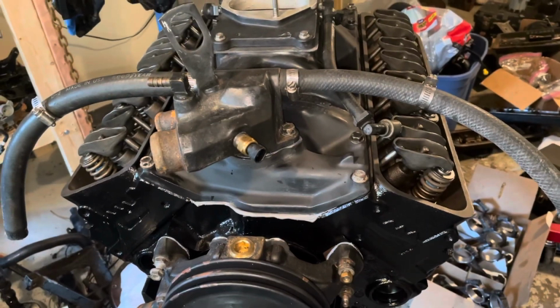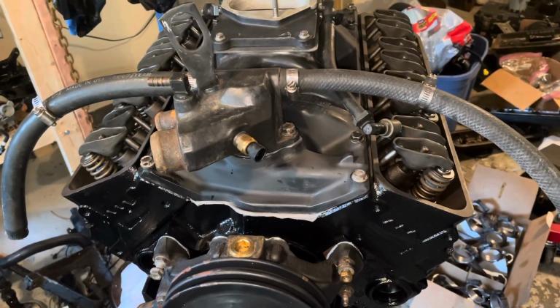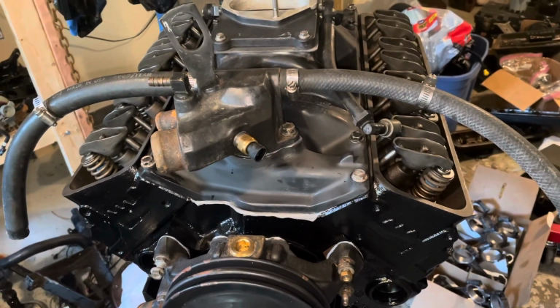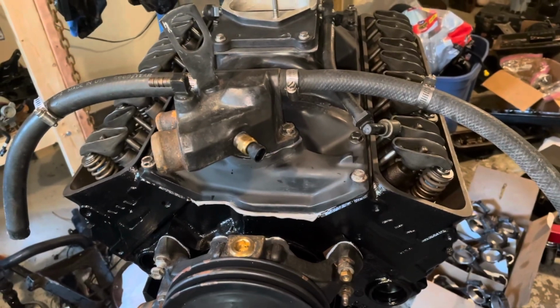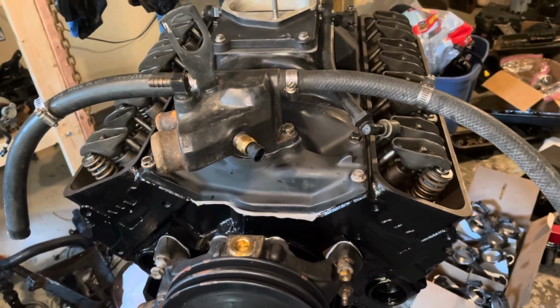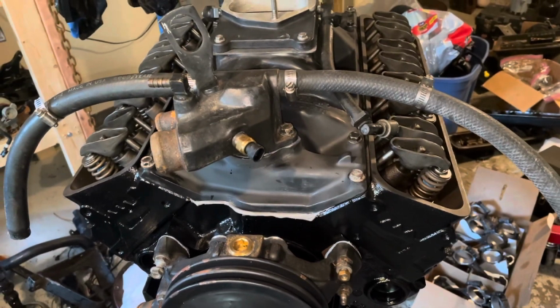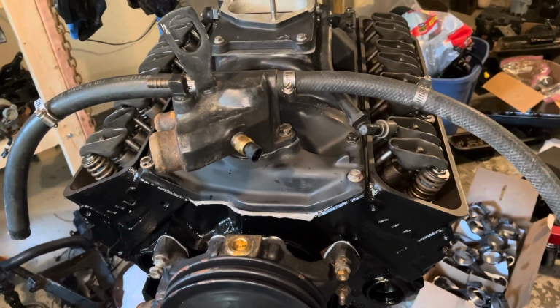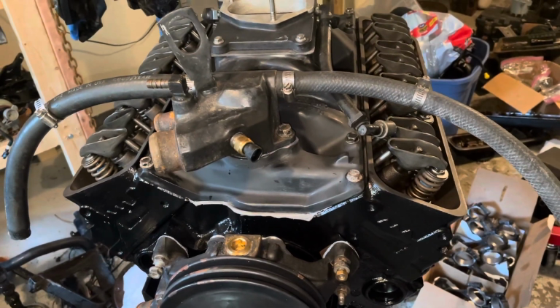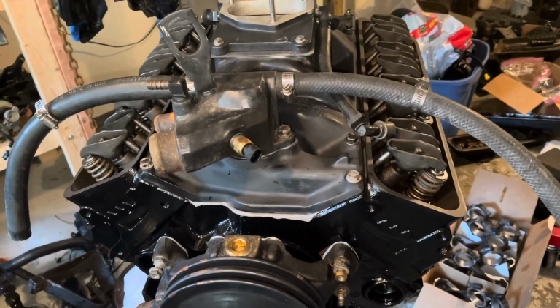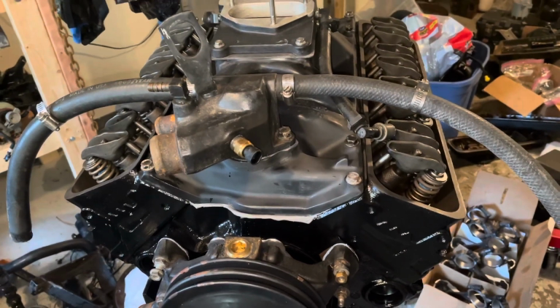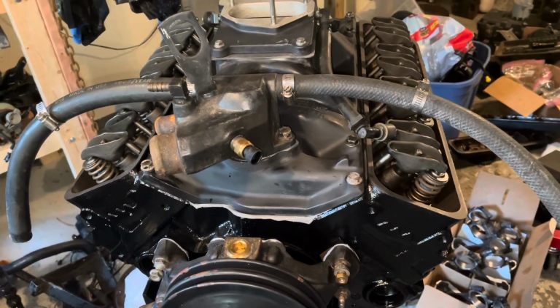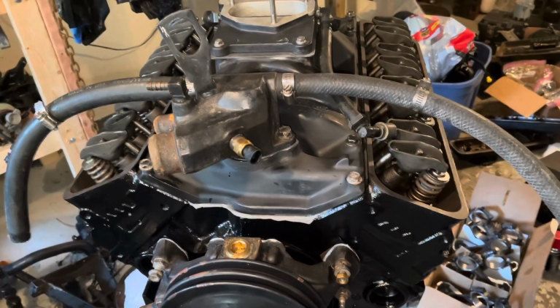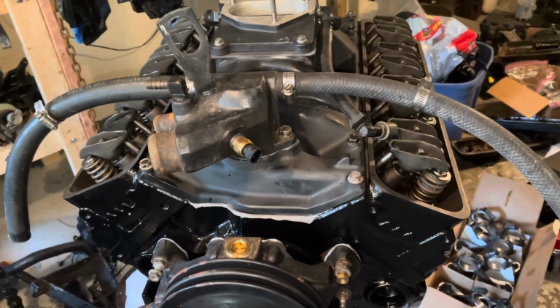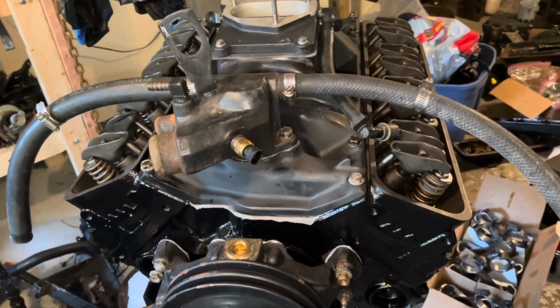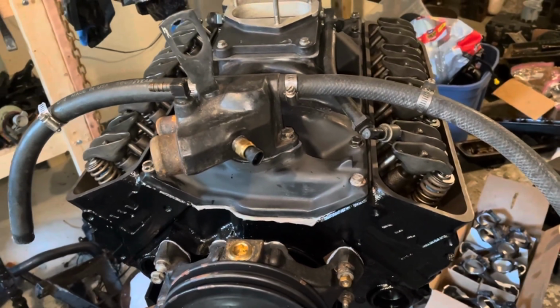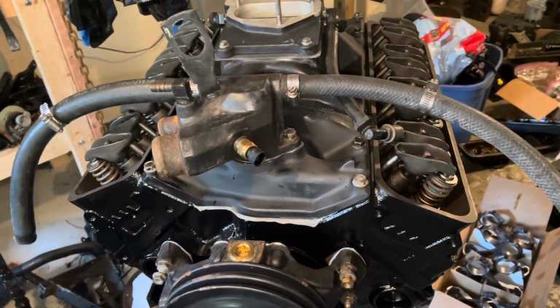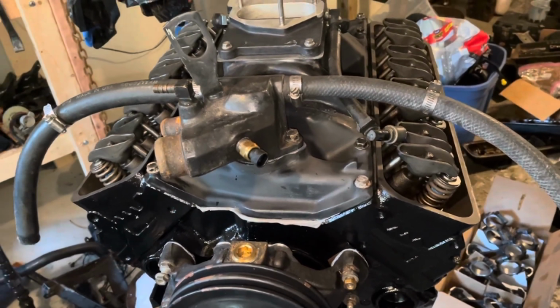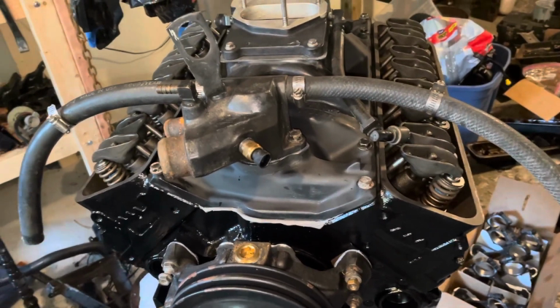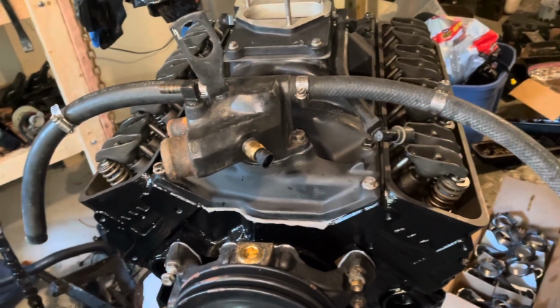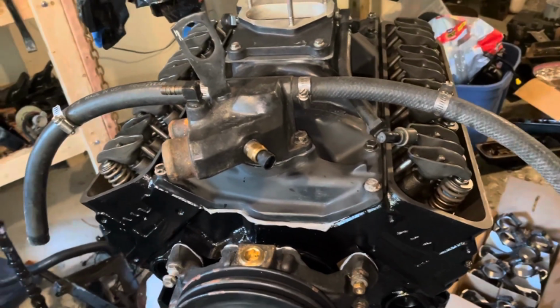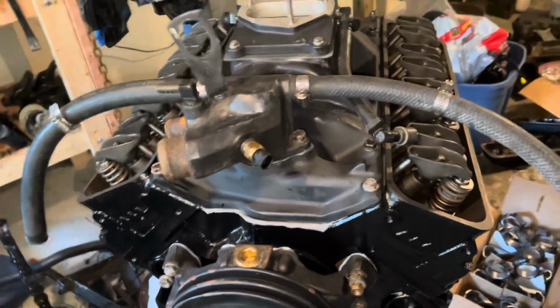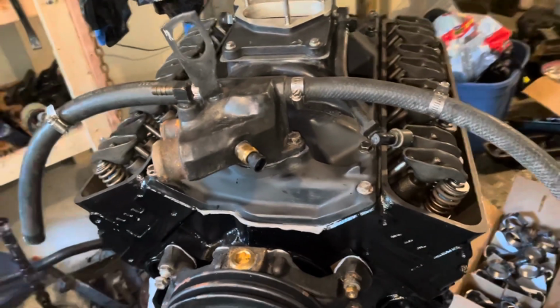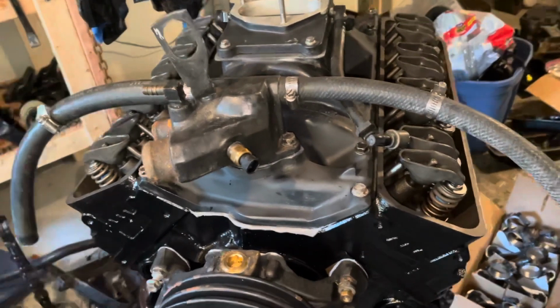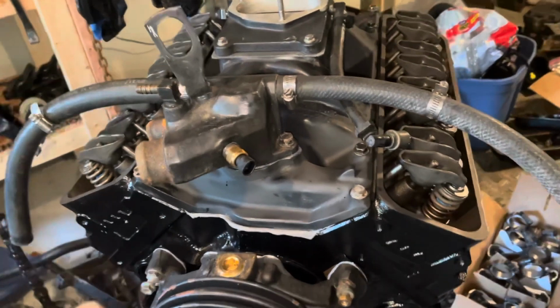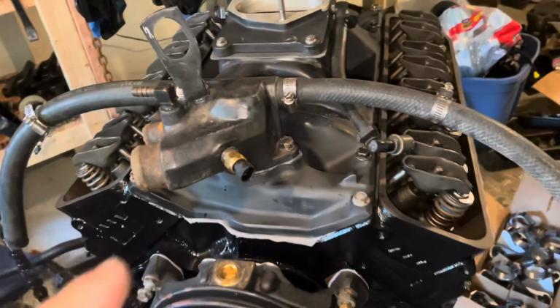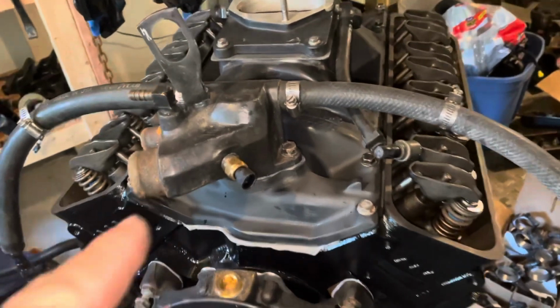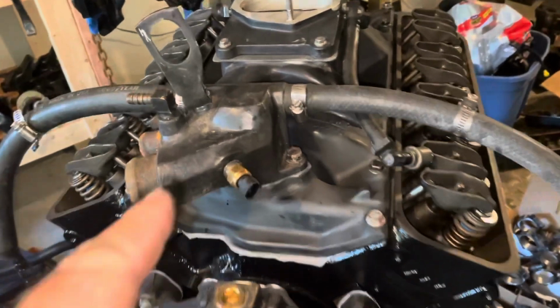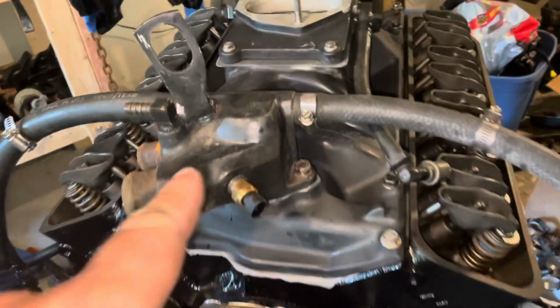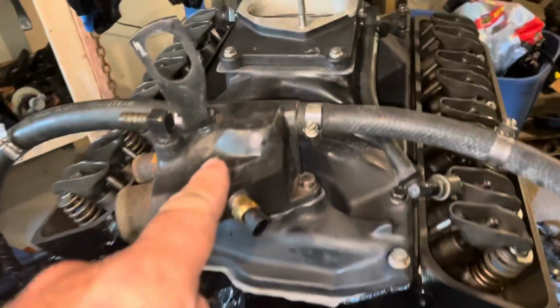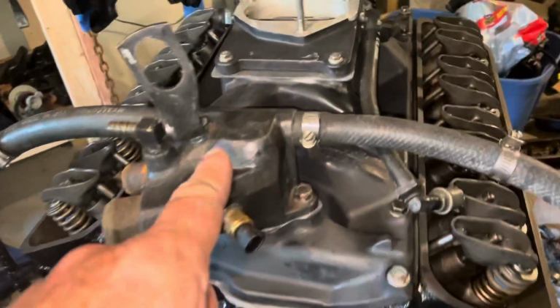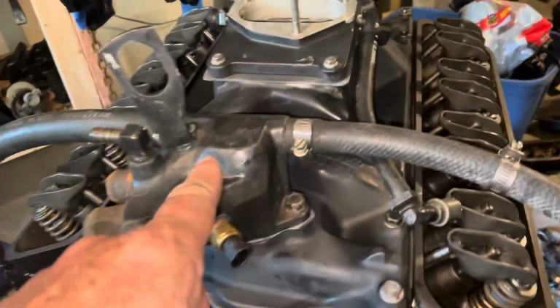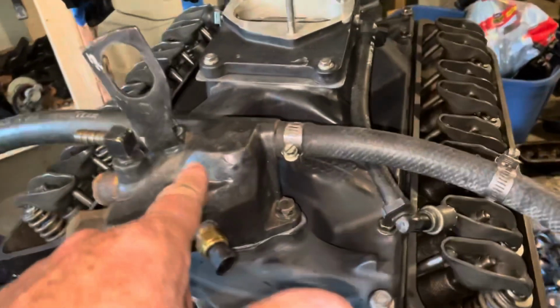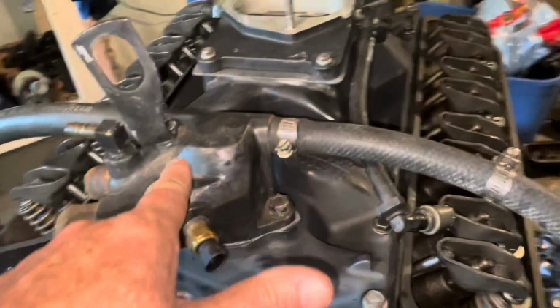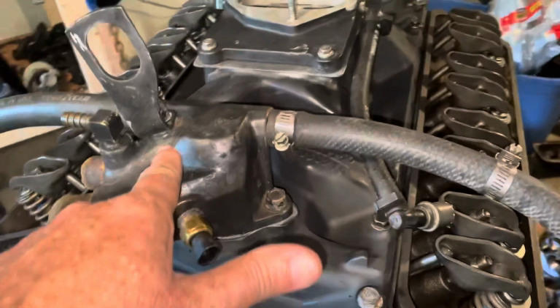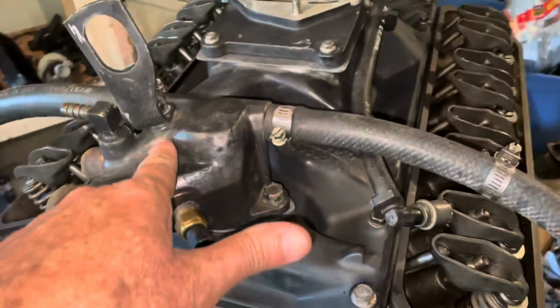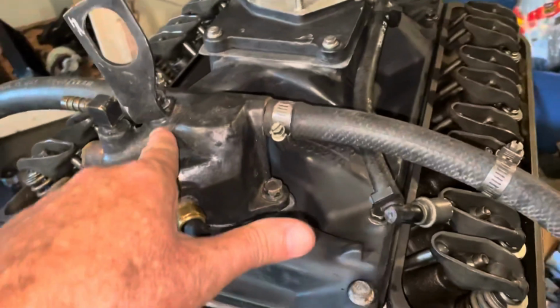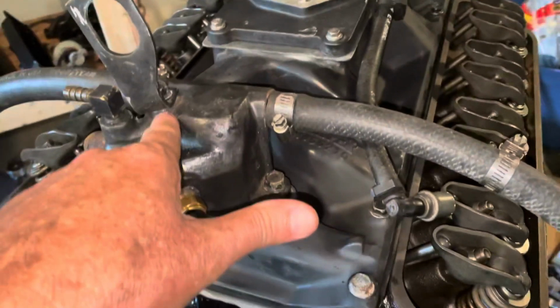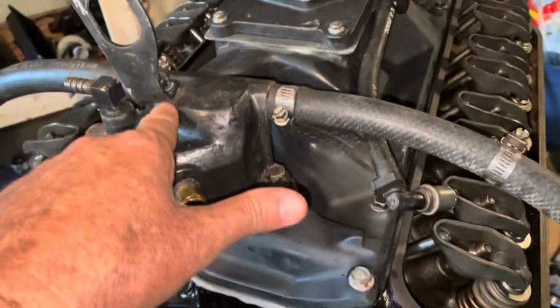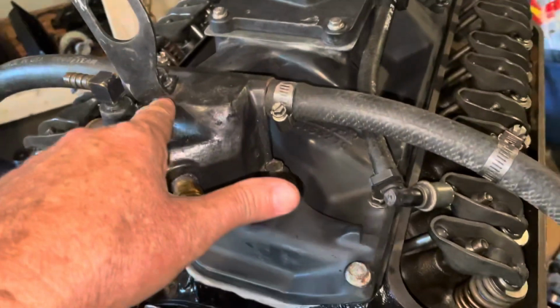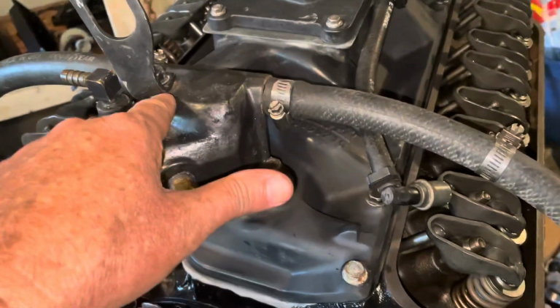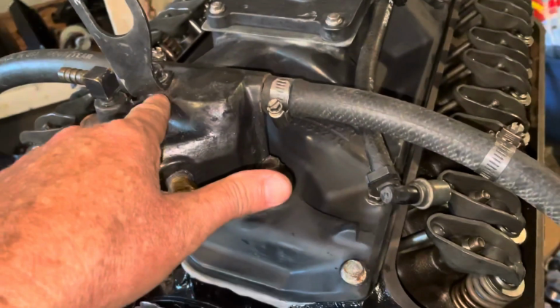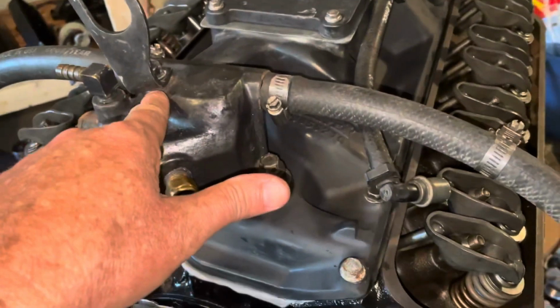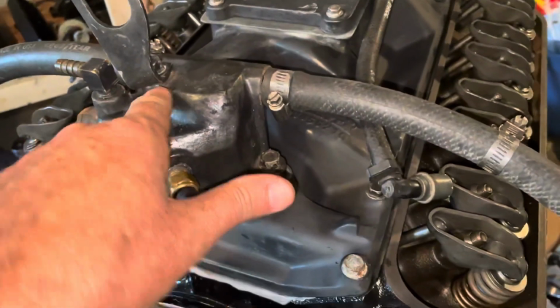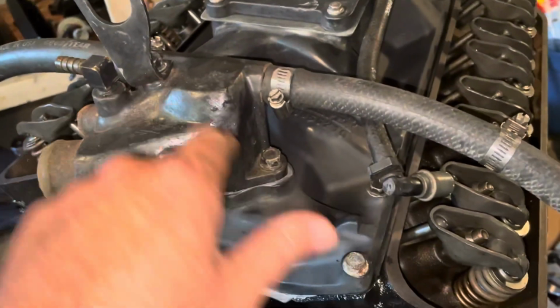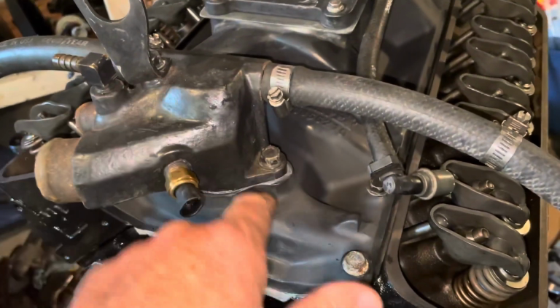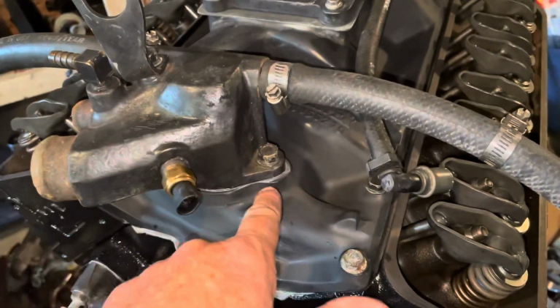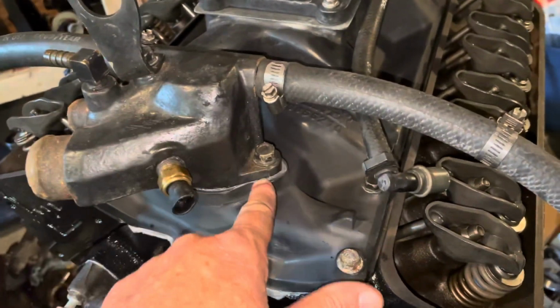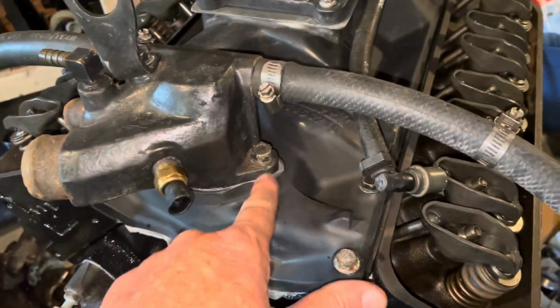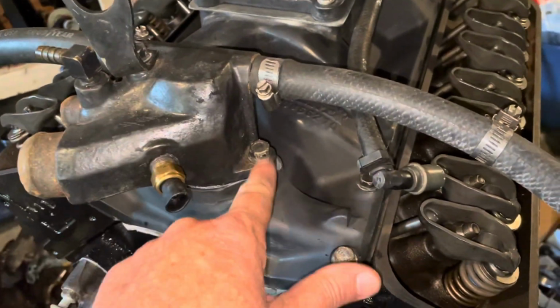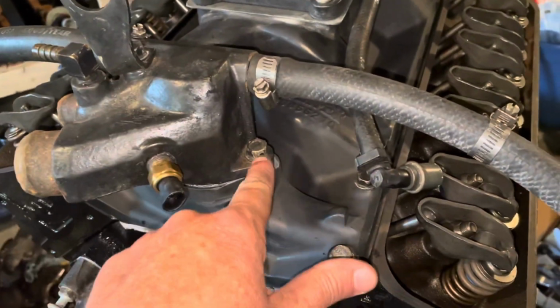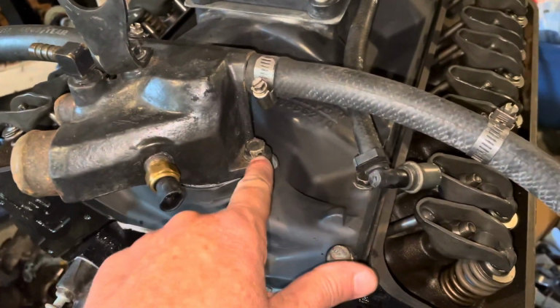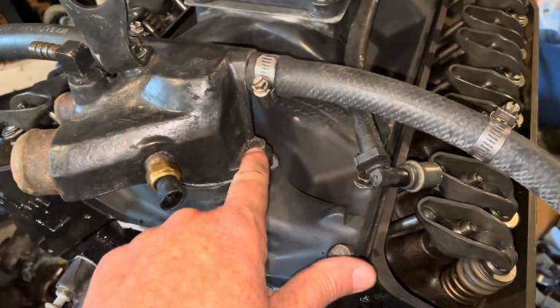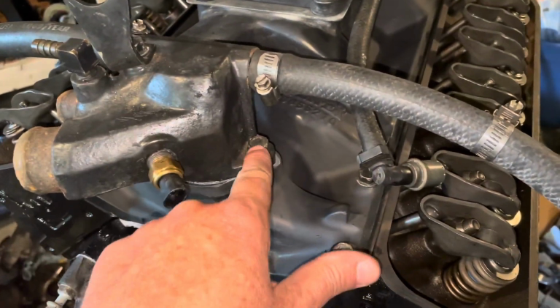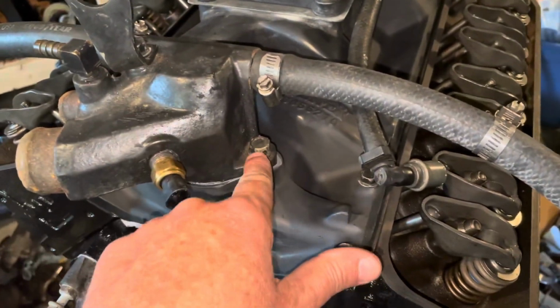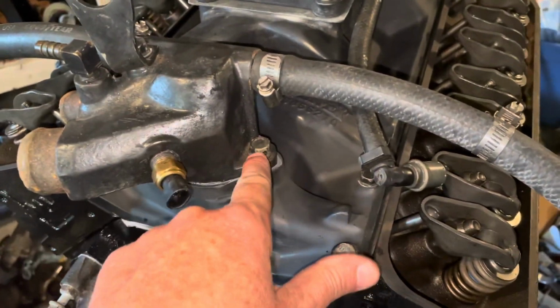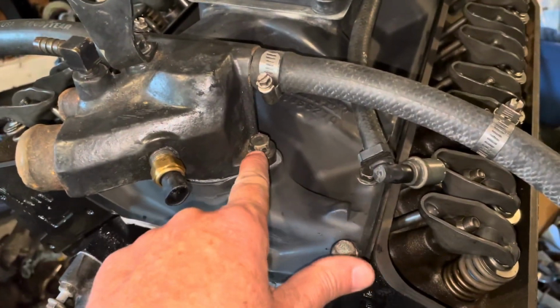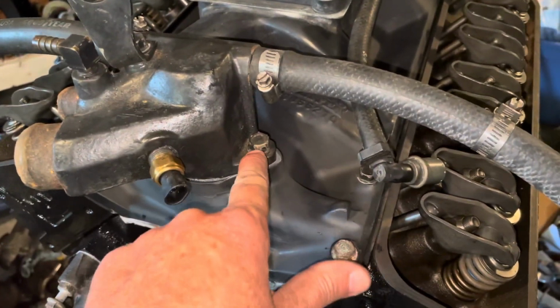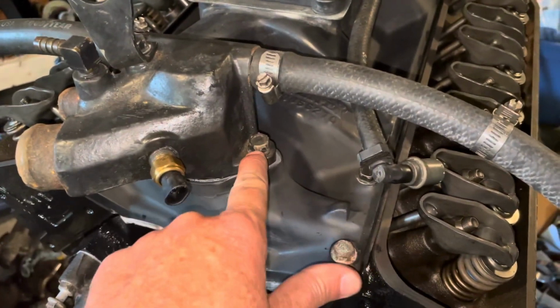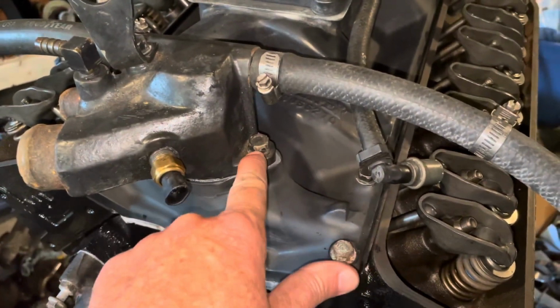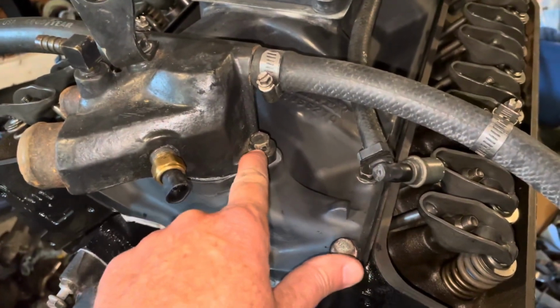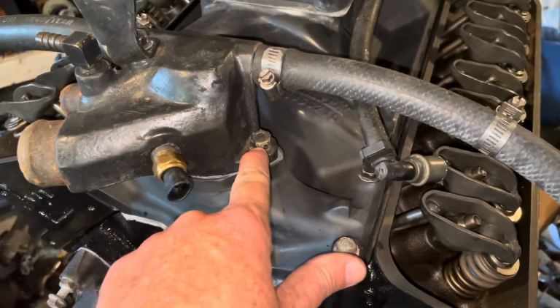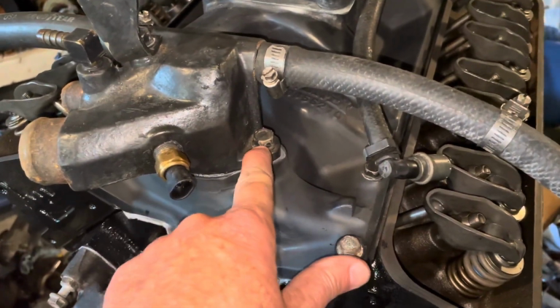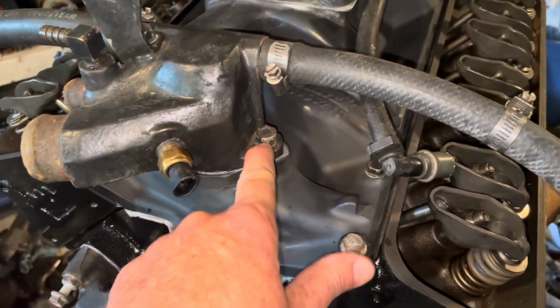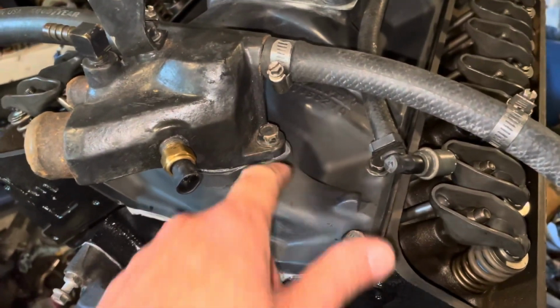All right, the thermostat housing is now installed, and I torqued each of the bolts — there's one here and one there — to 18 foot-pounds.